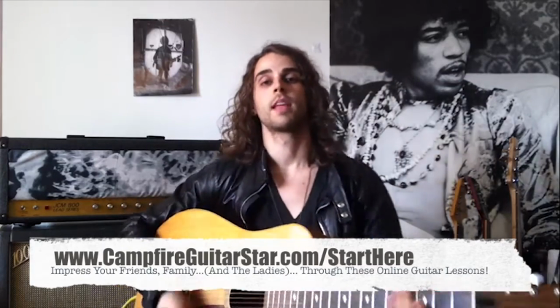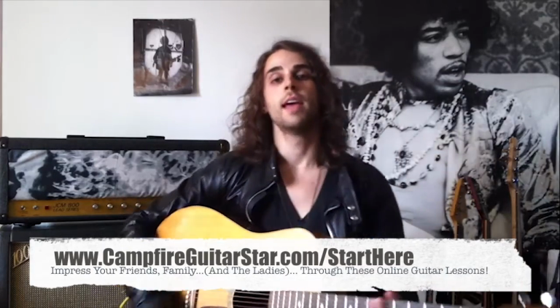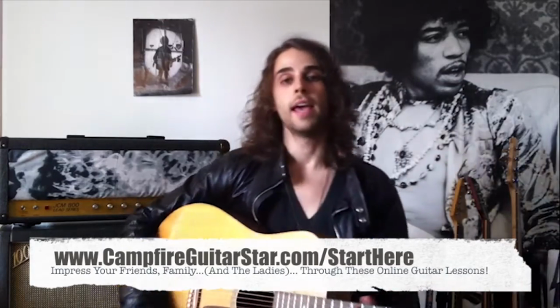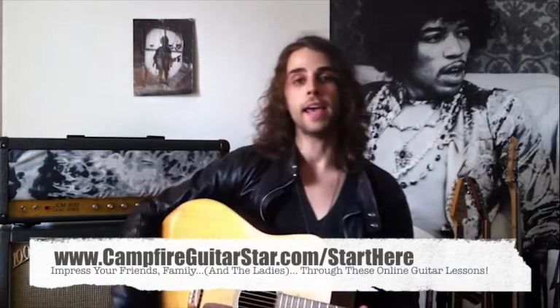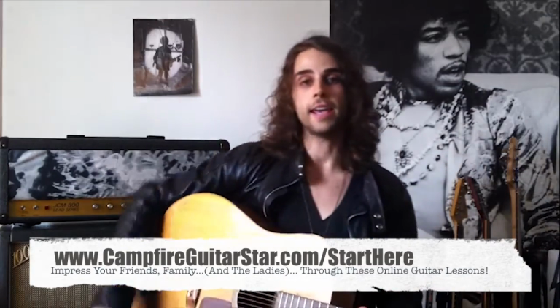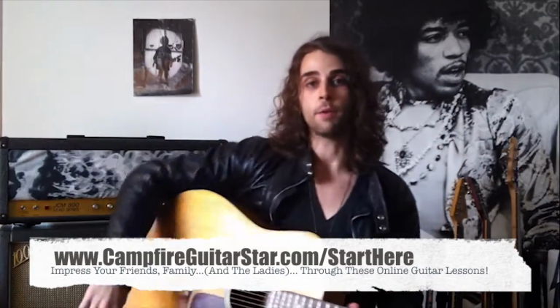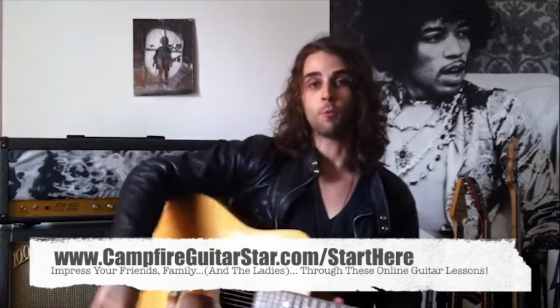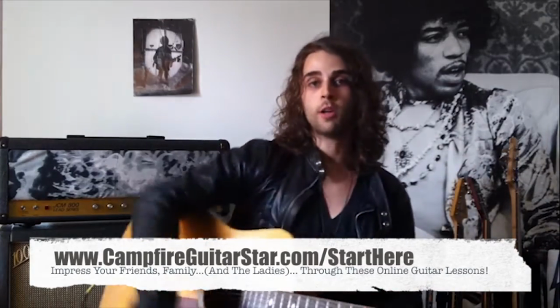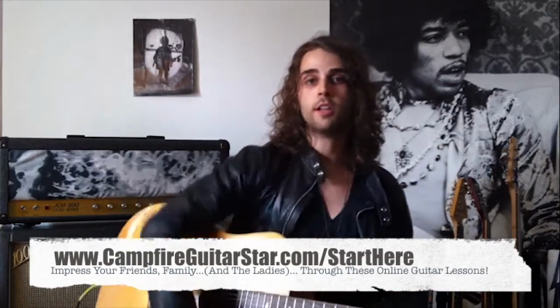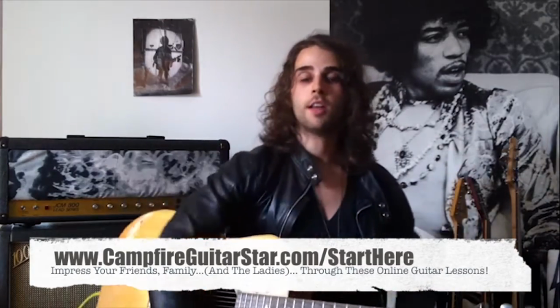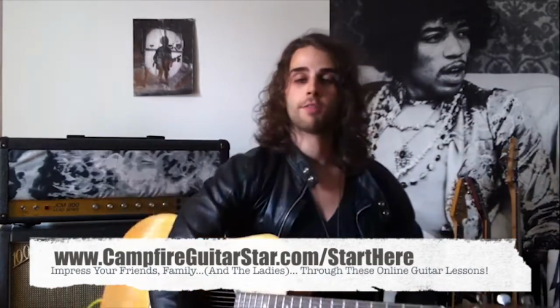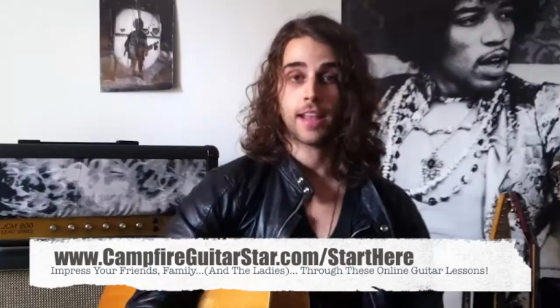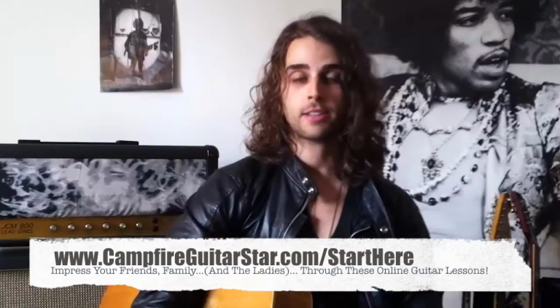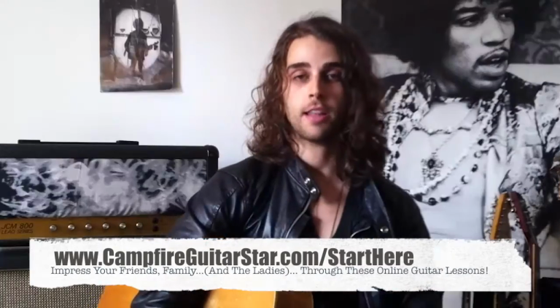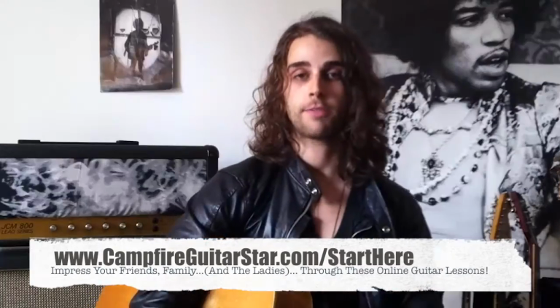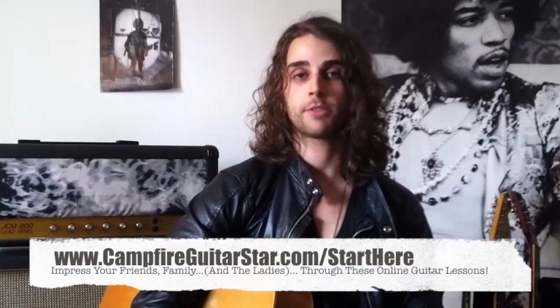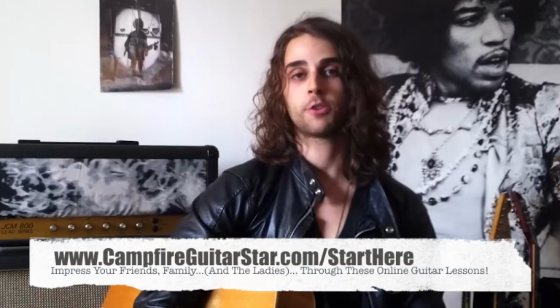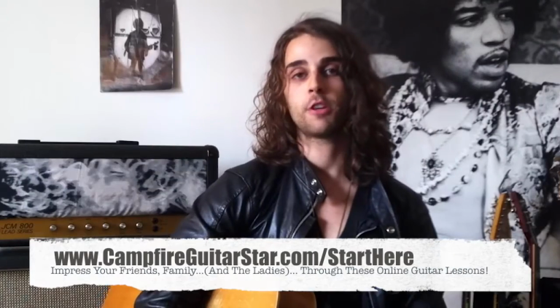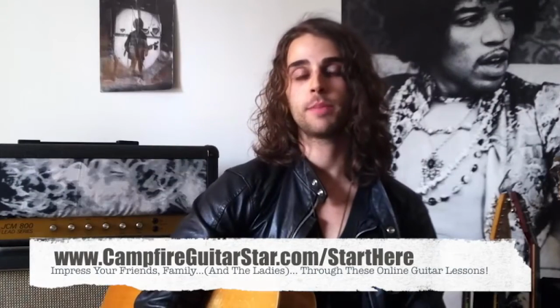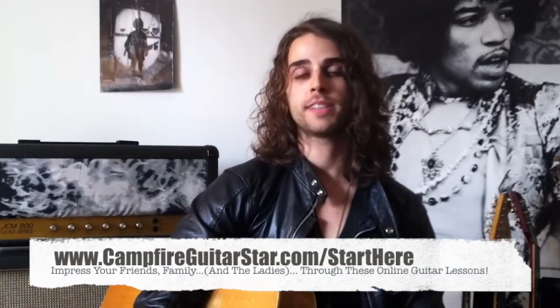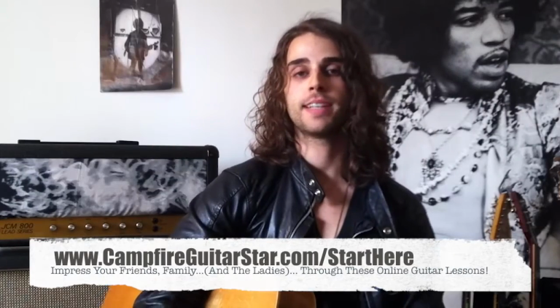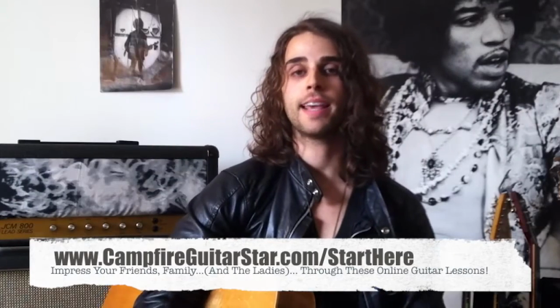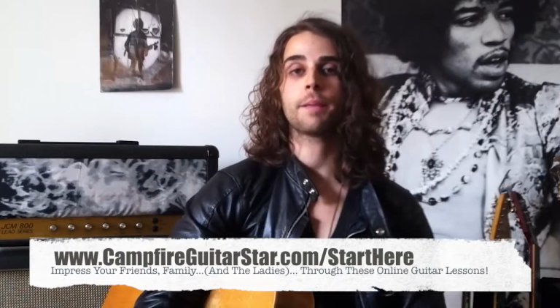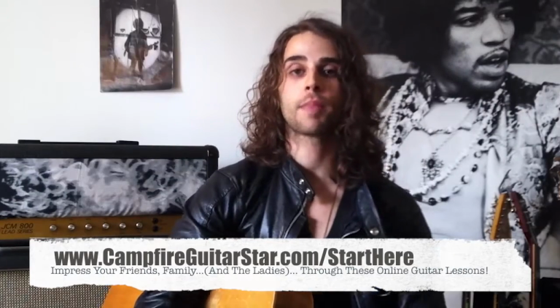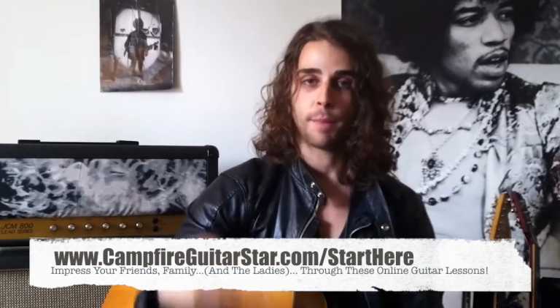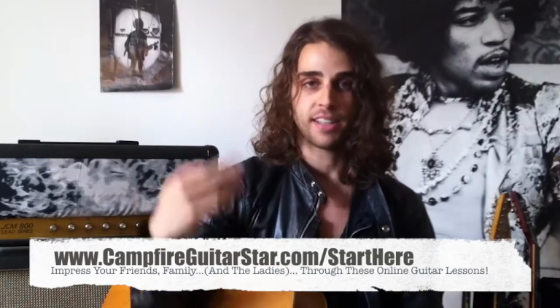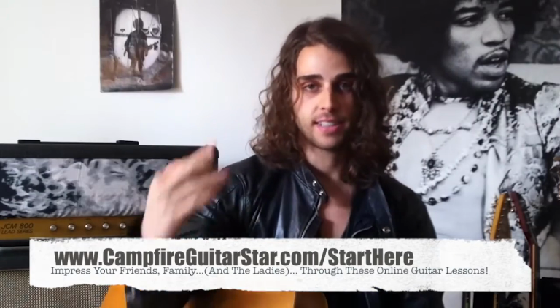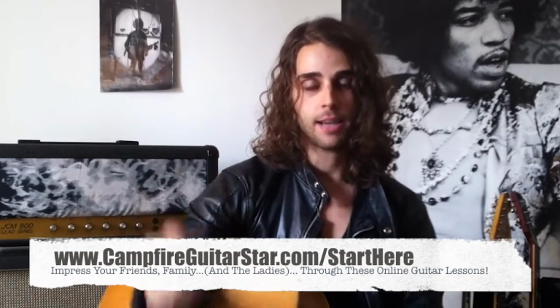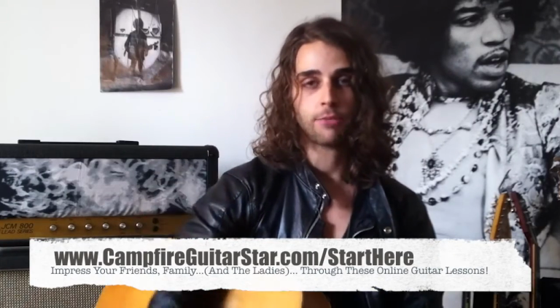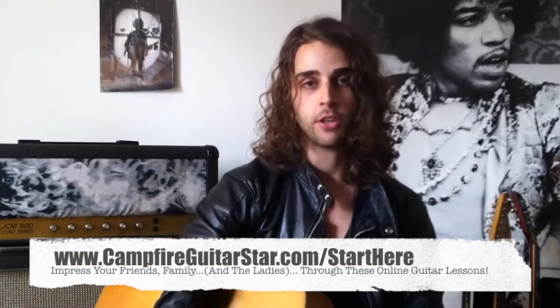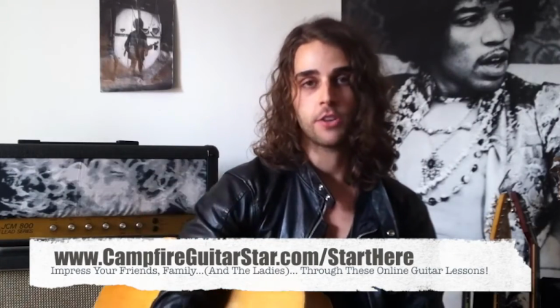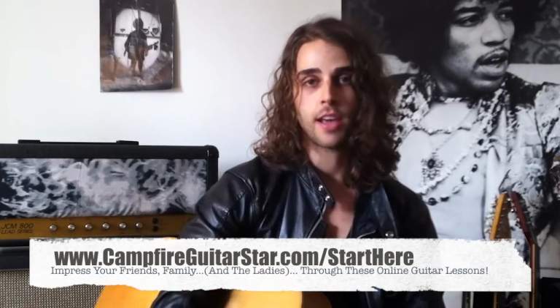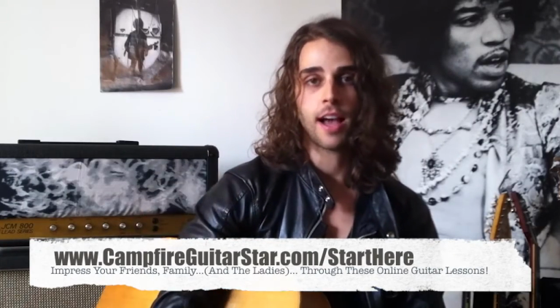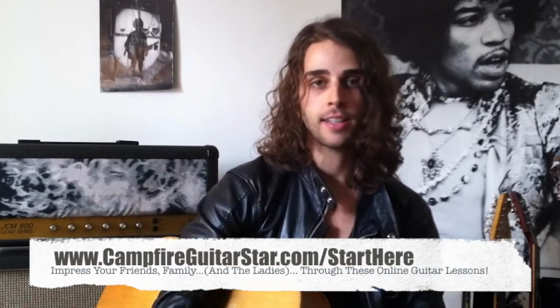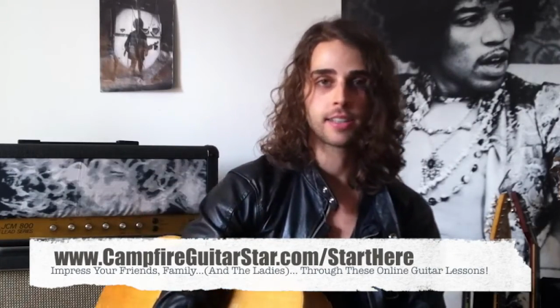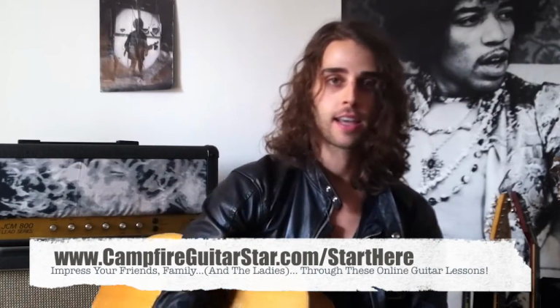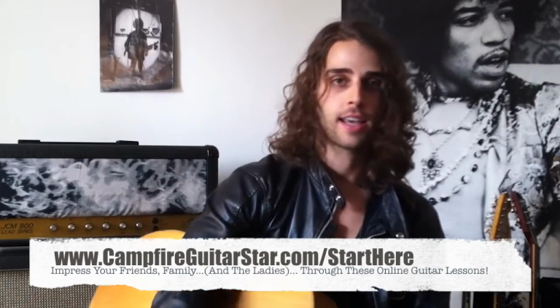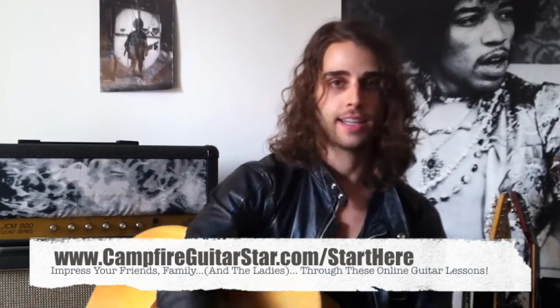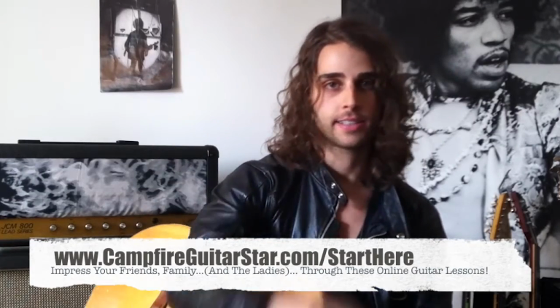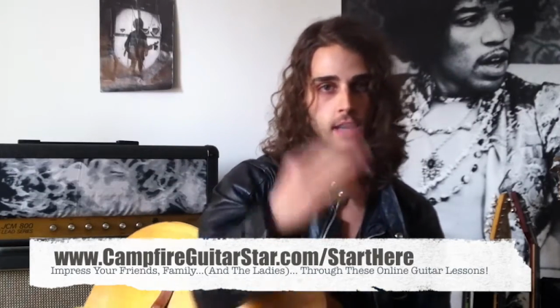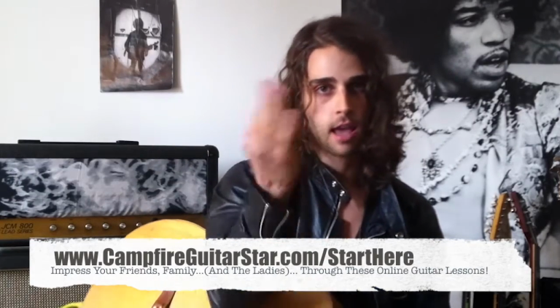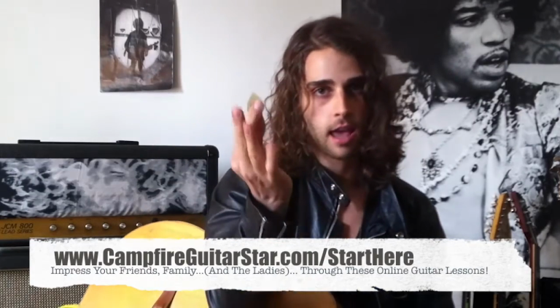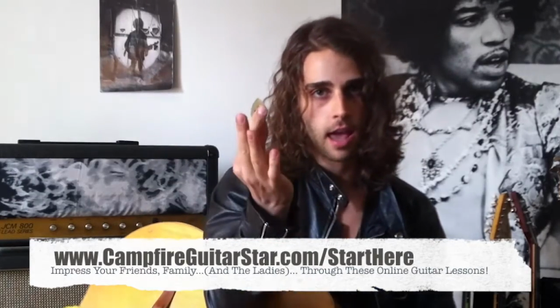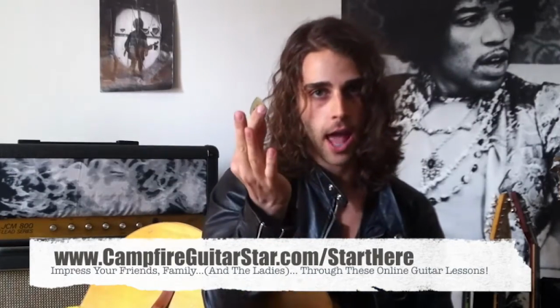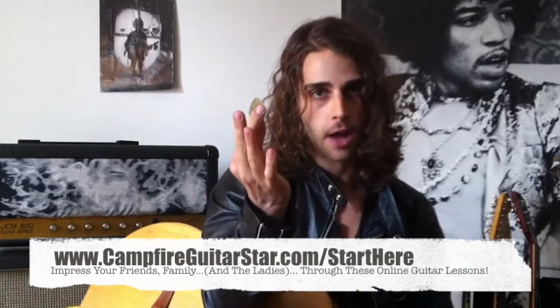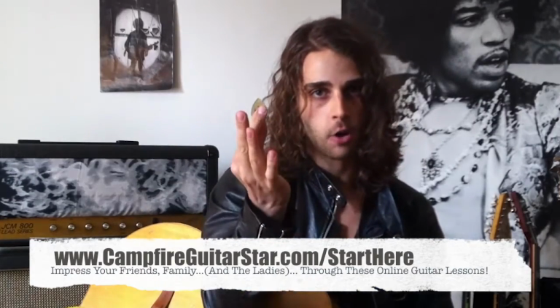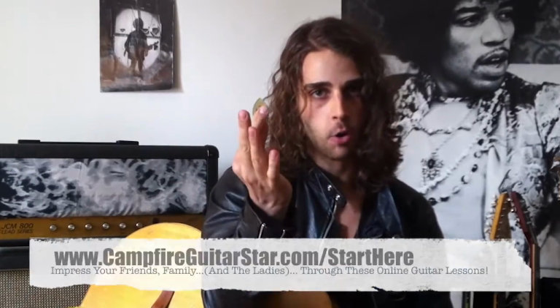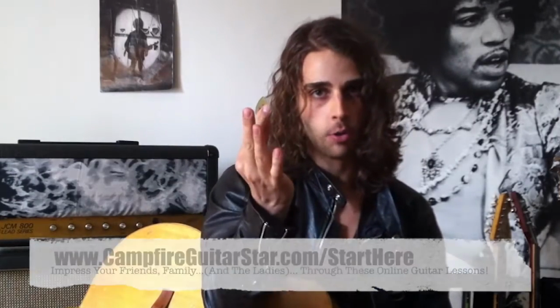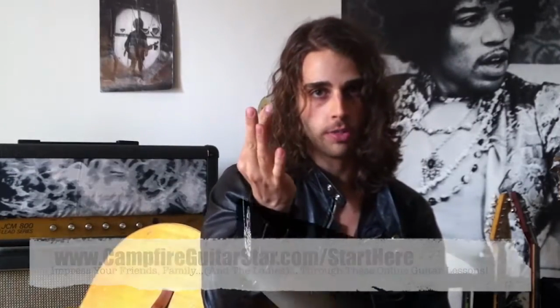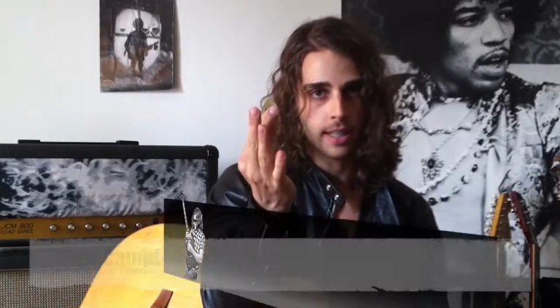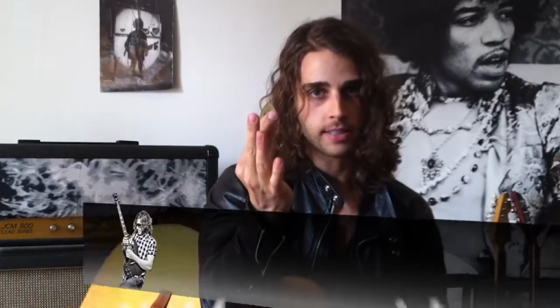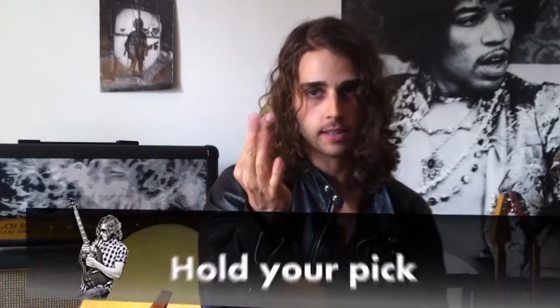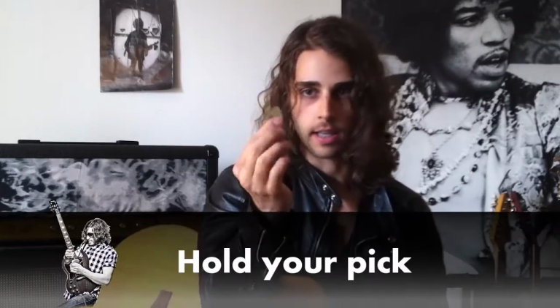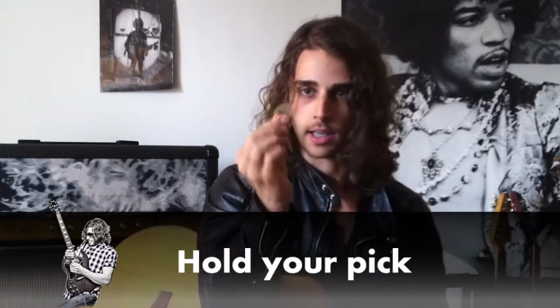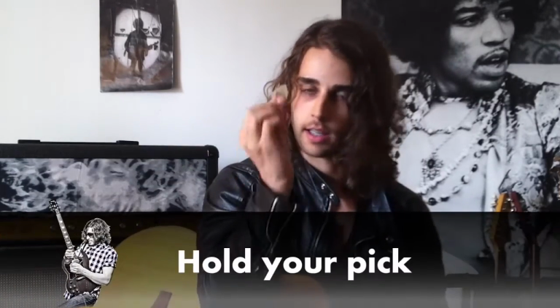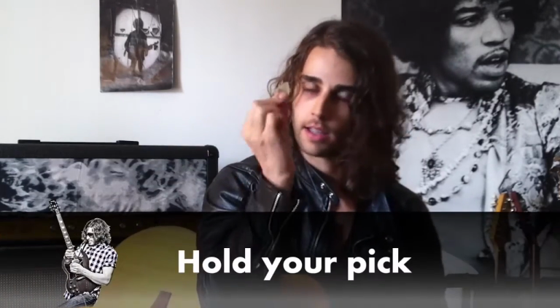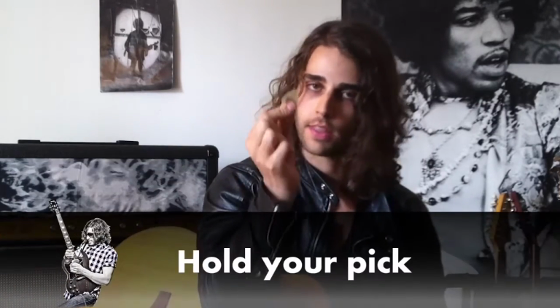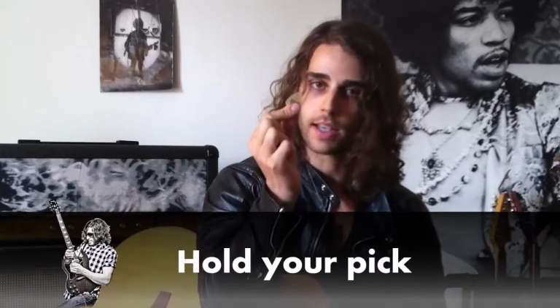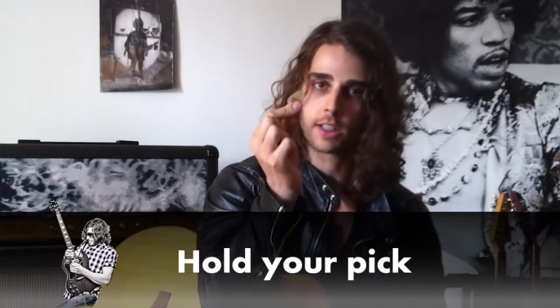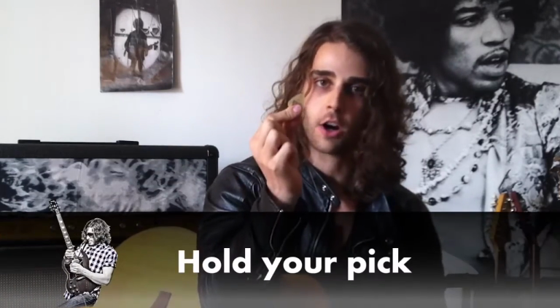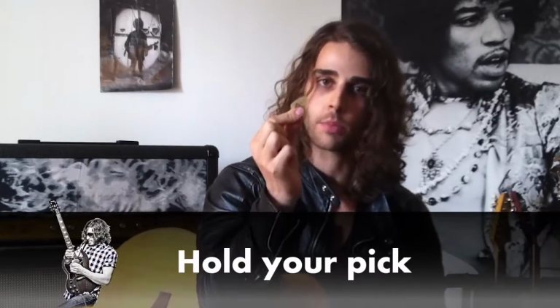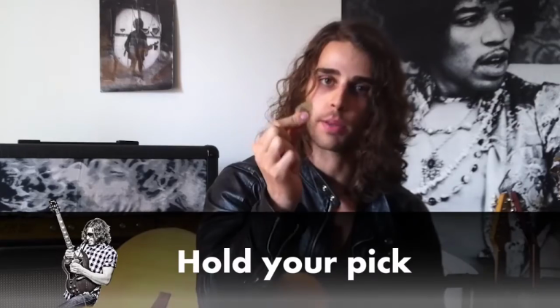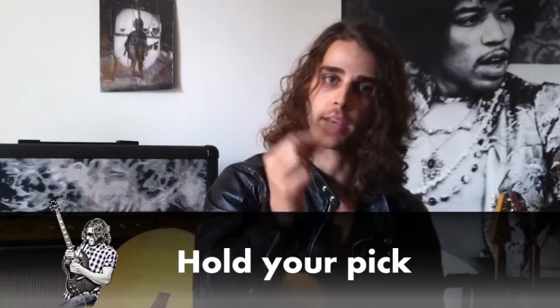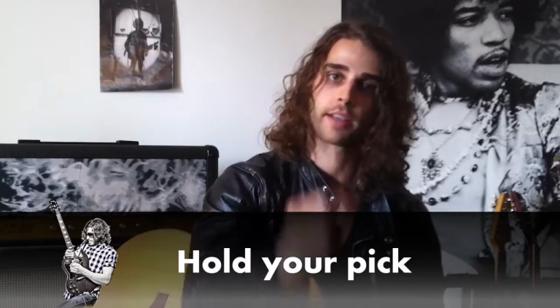Hey, I'm Will. Thanks a lot for joining me today. My tip for you guys is how to hold this thing, the guitar pick.